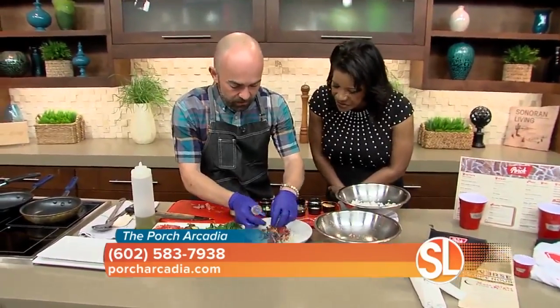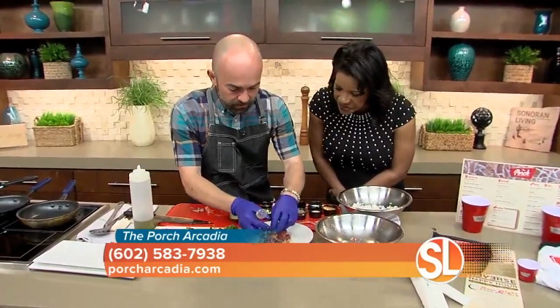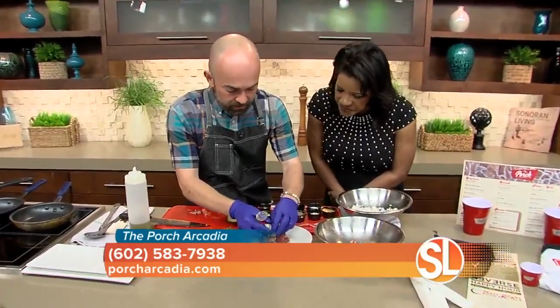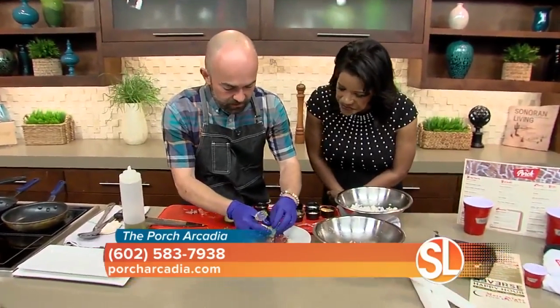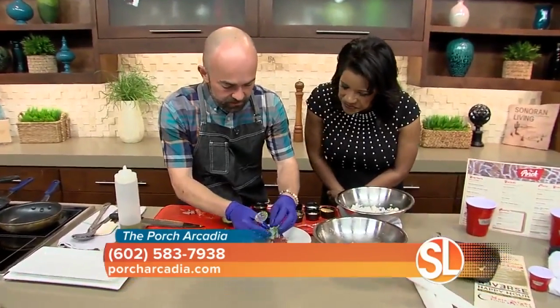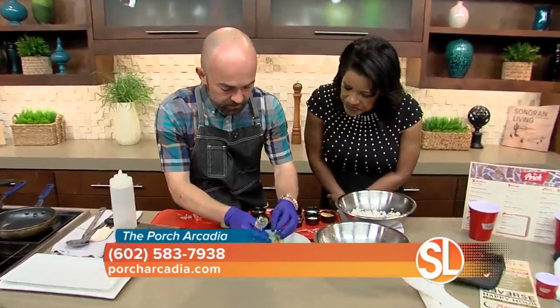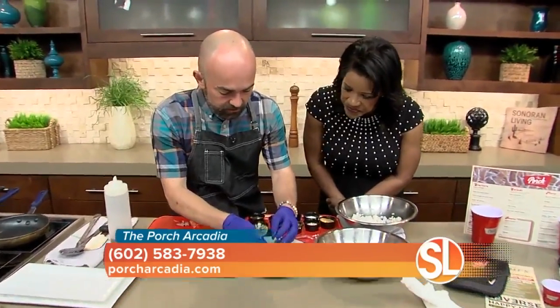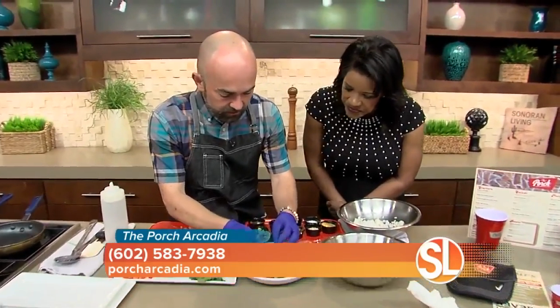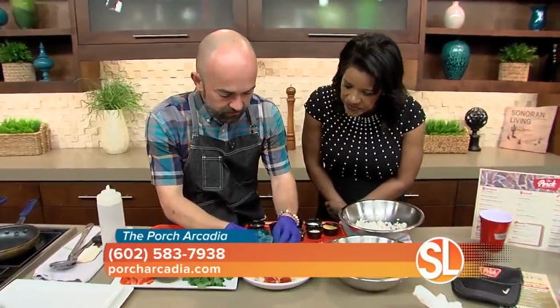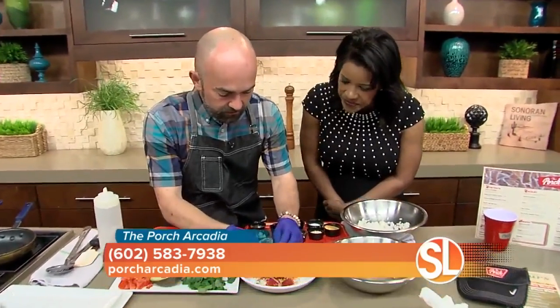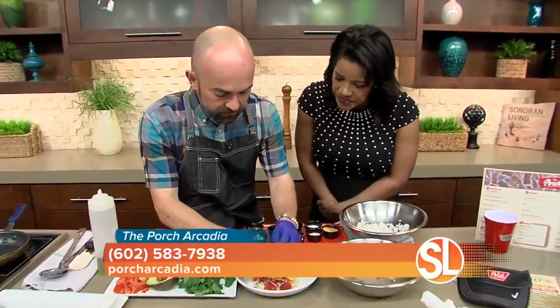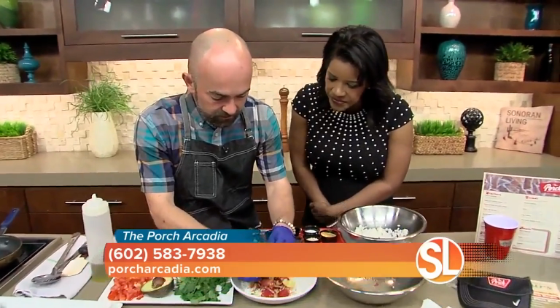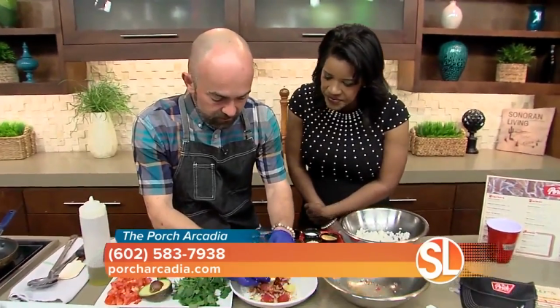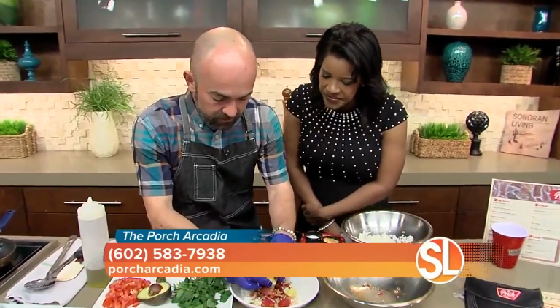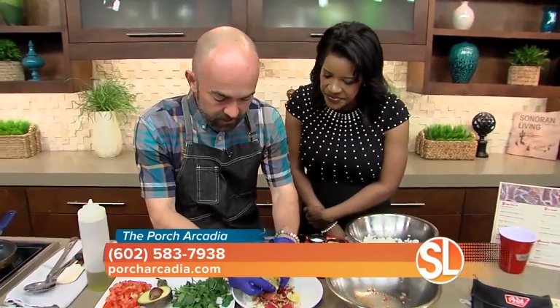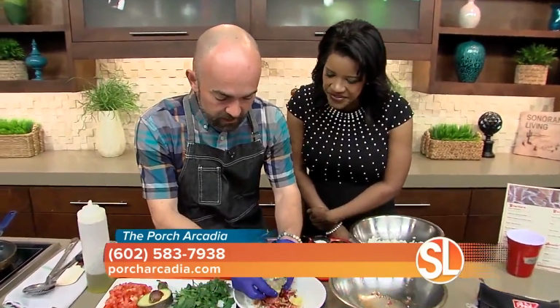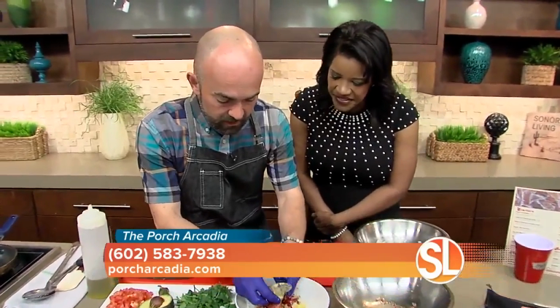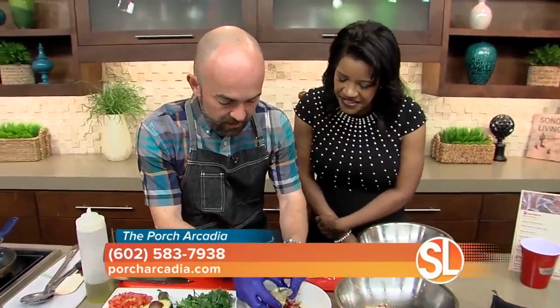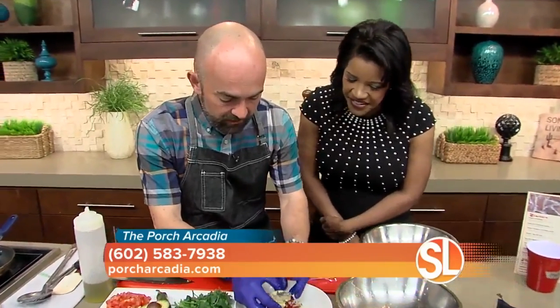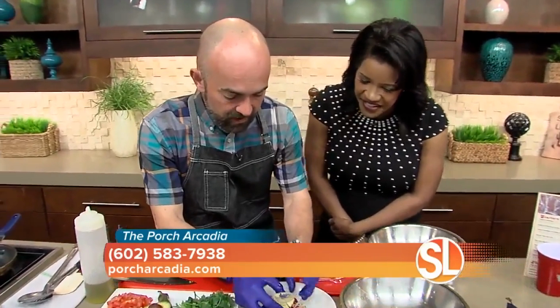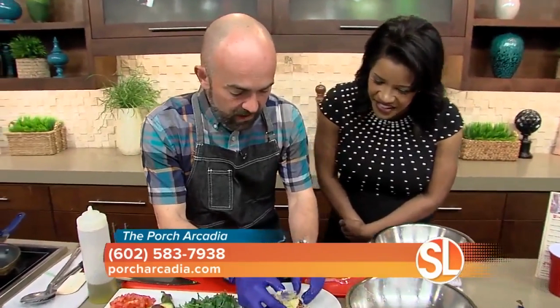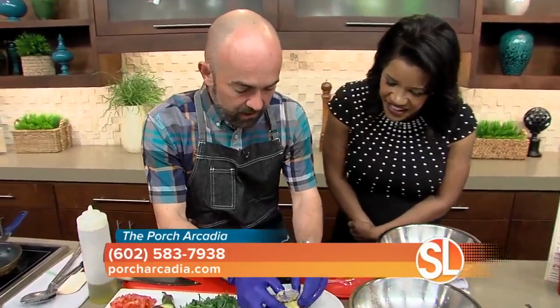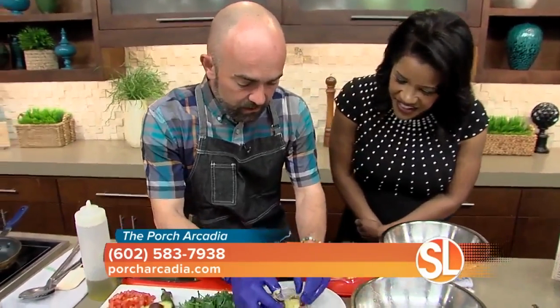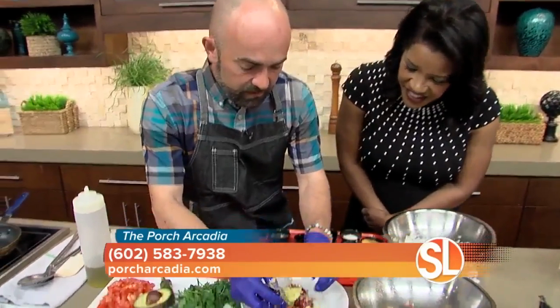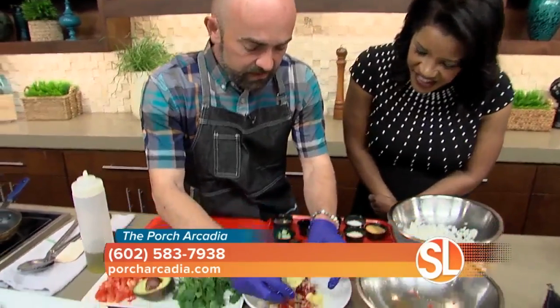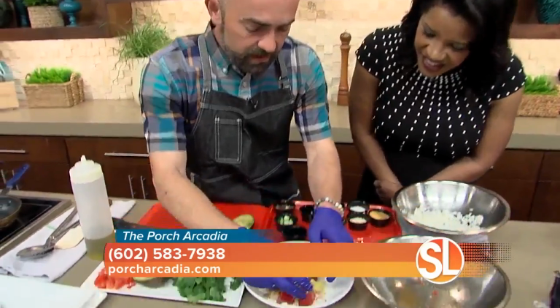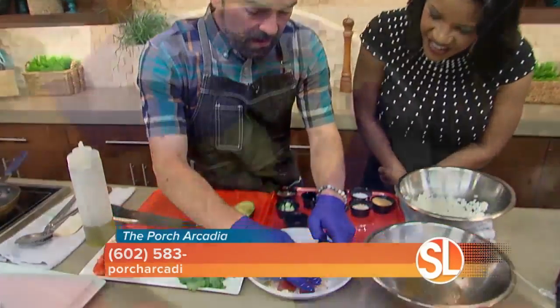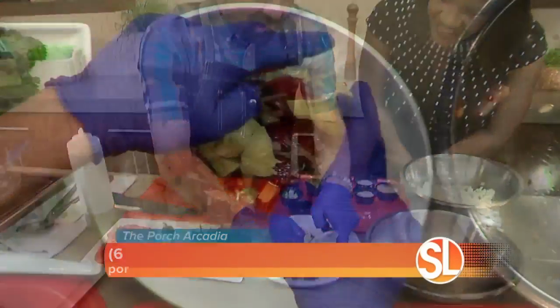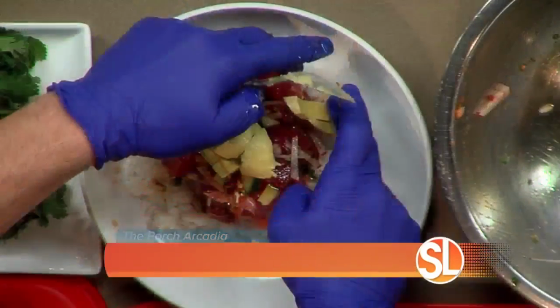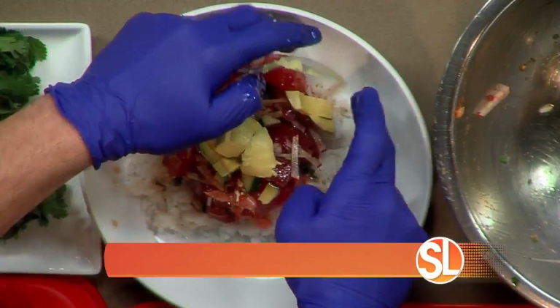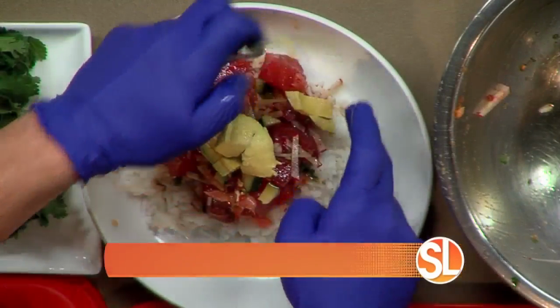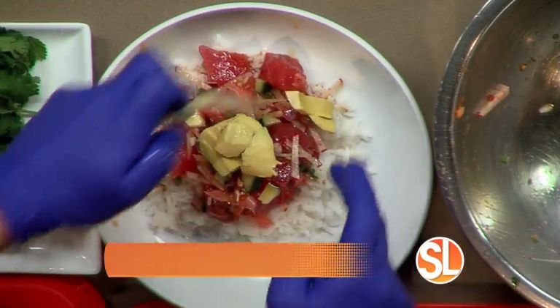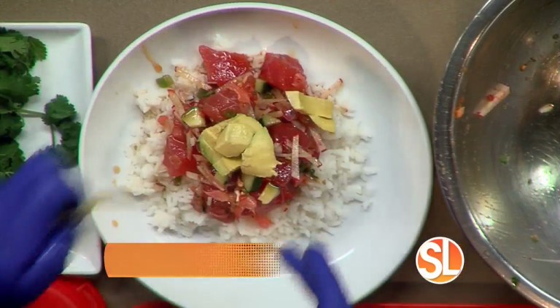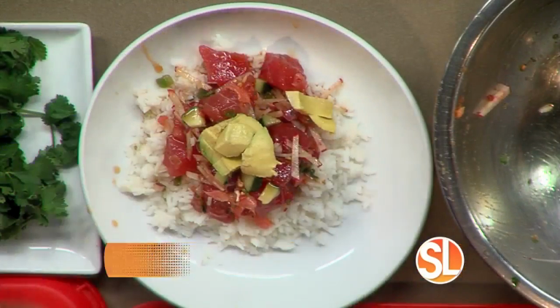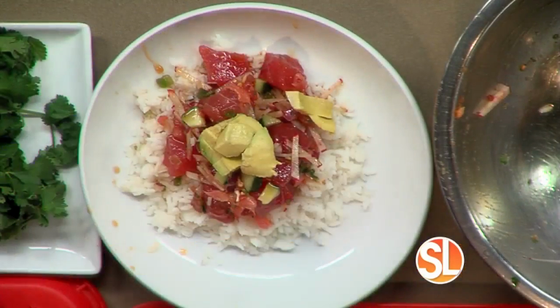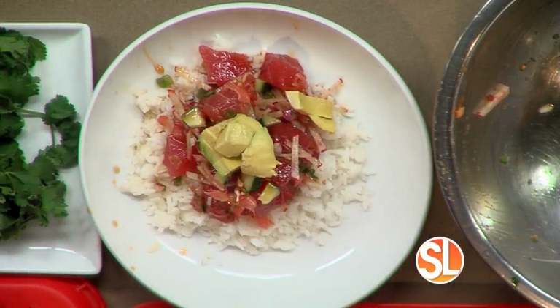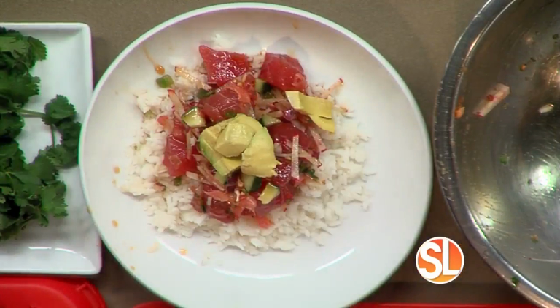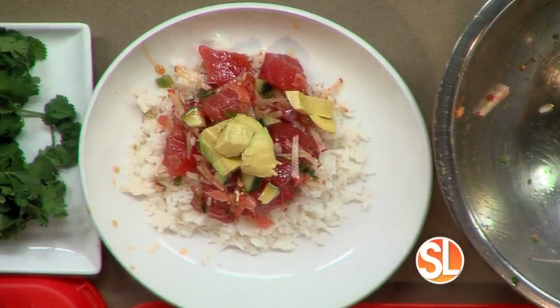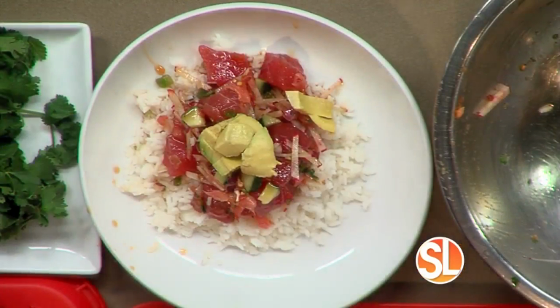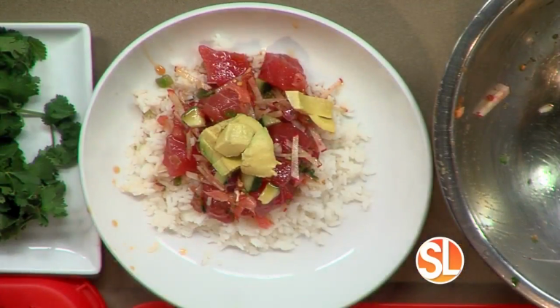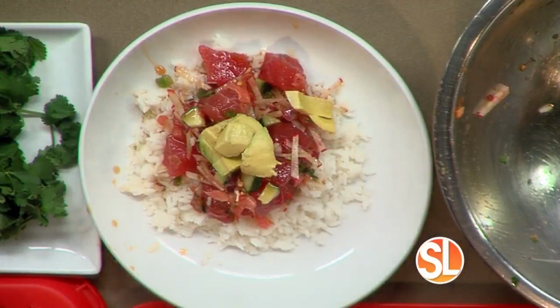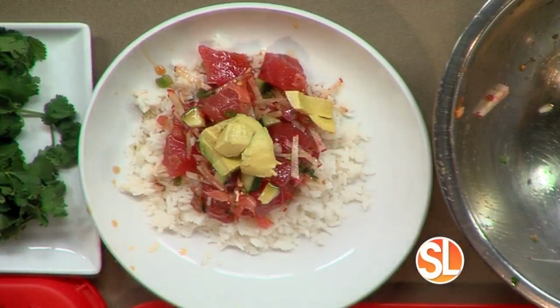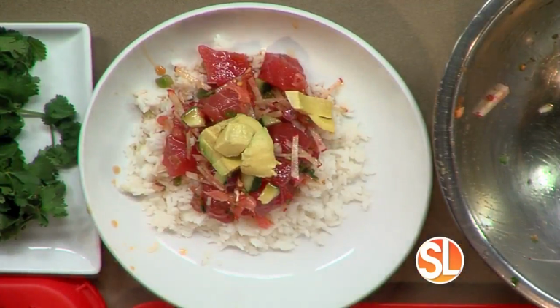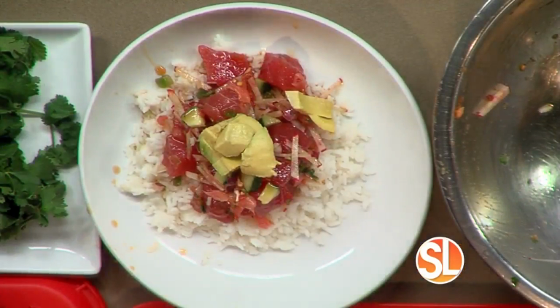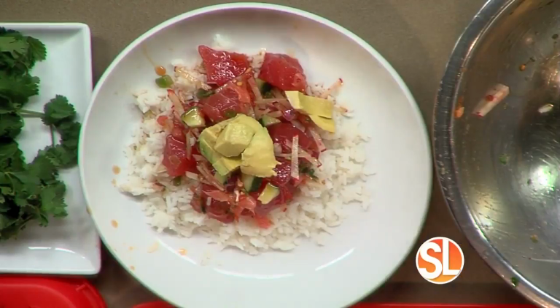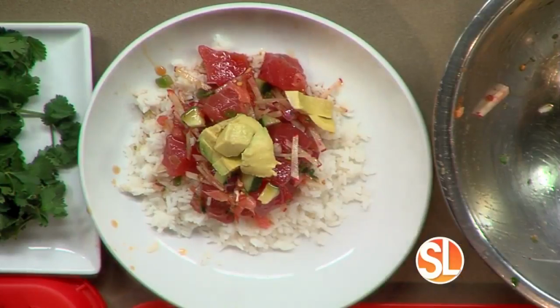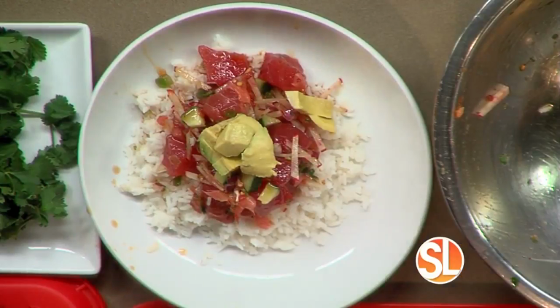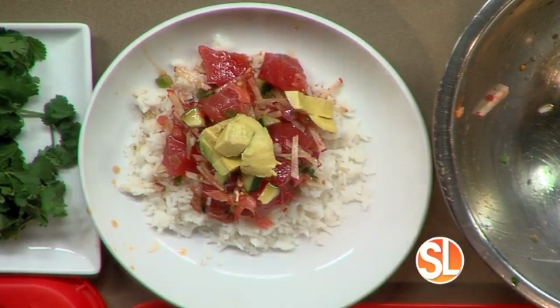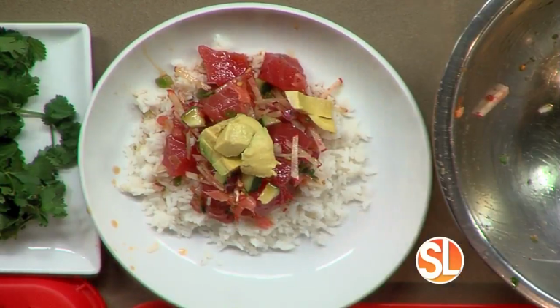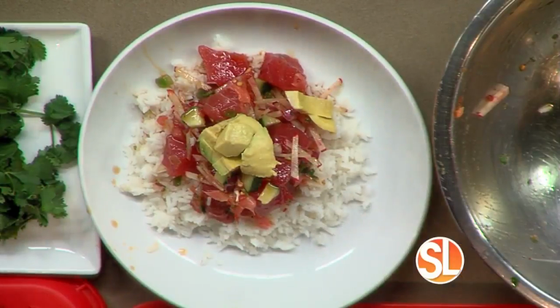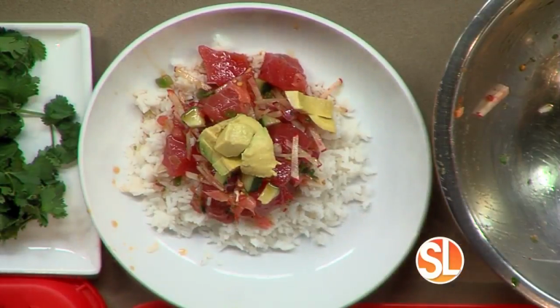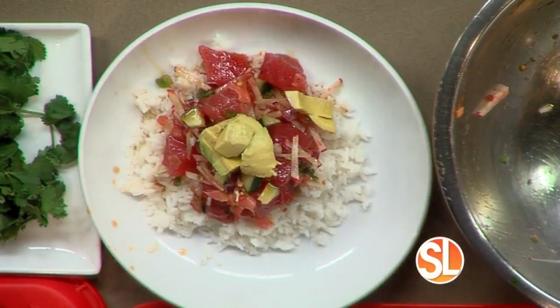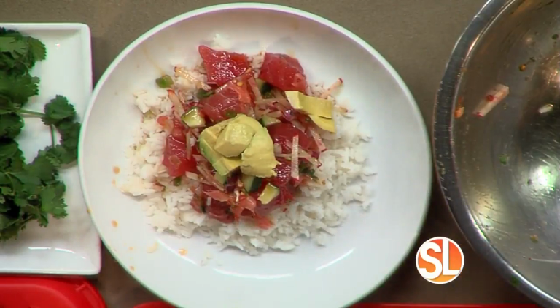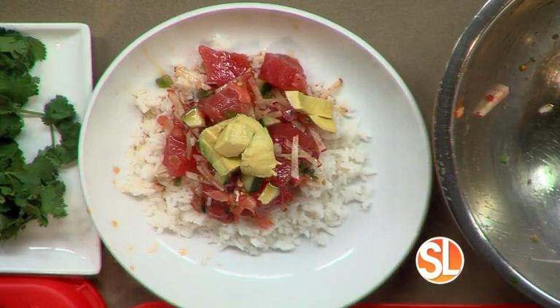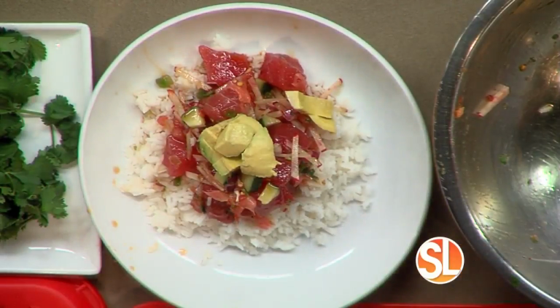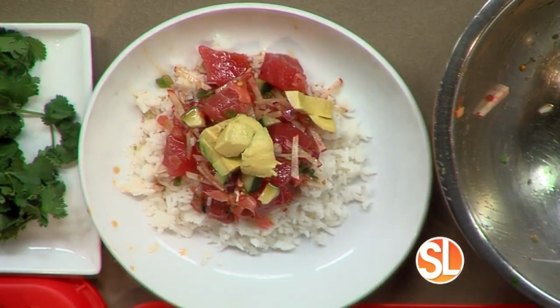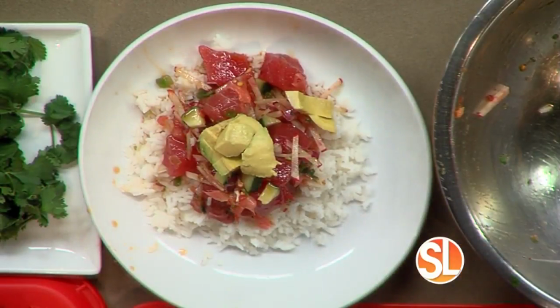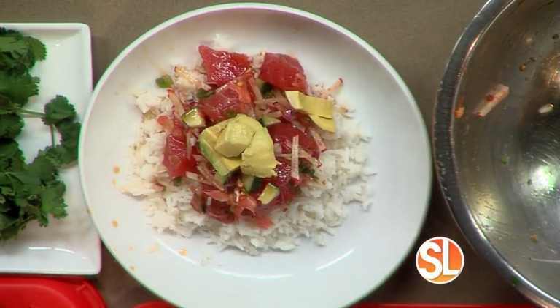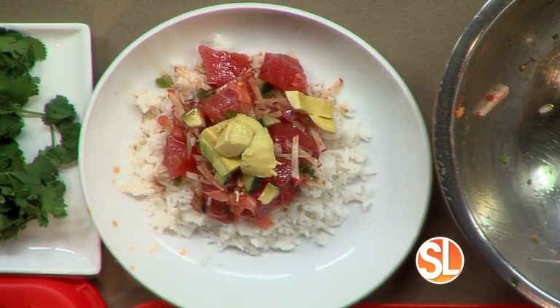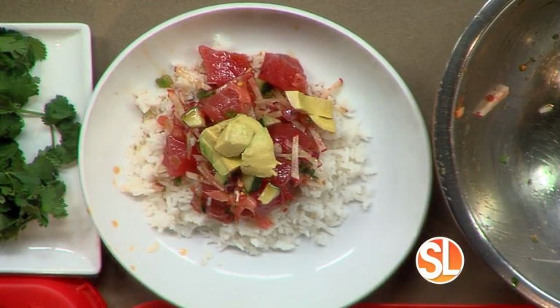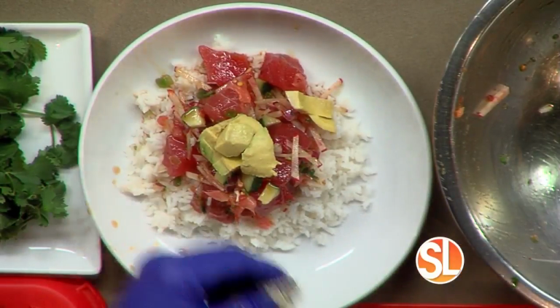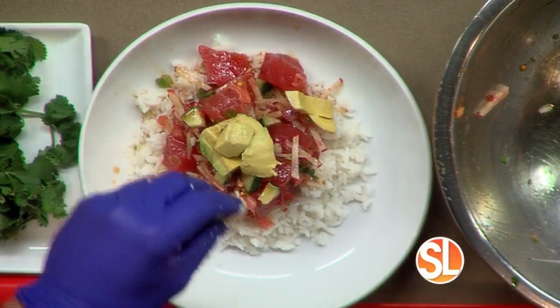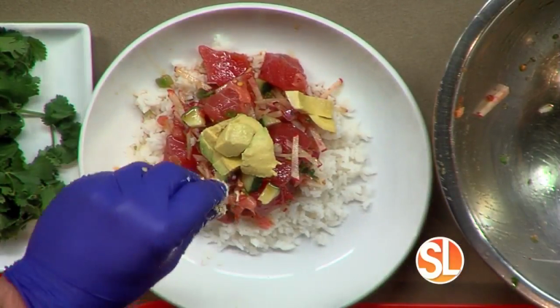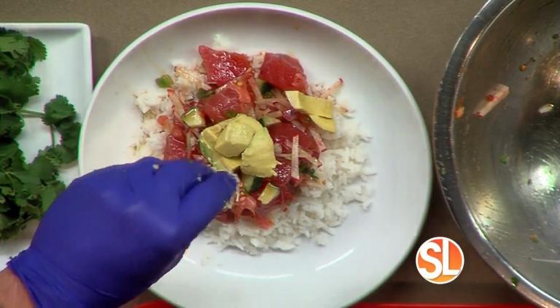Just a little avocado on top, and then we'll finish it with some sesame.